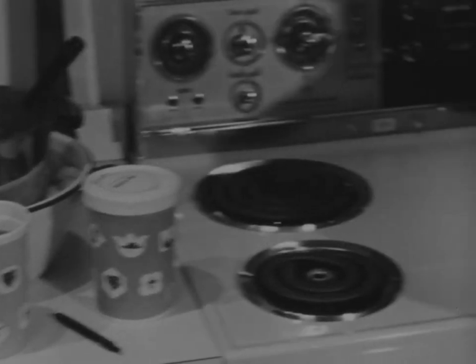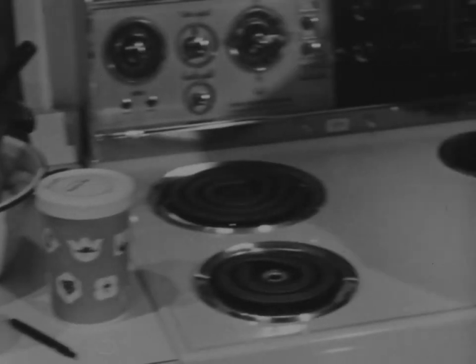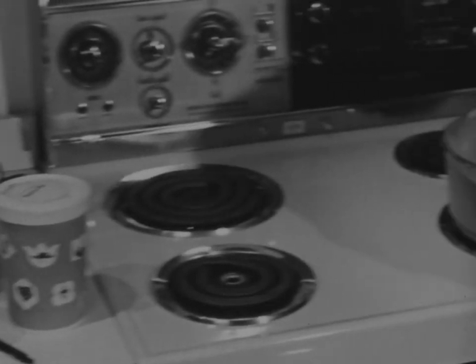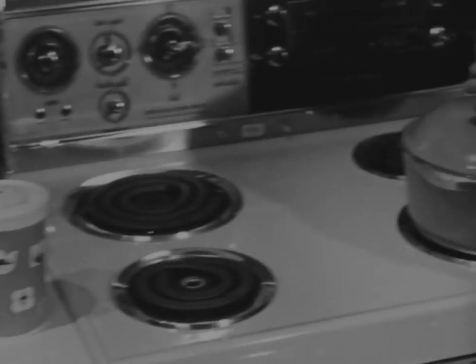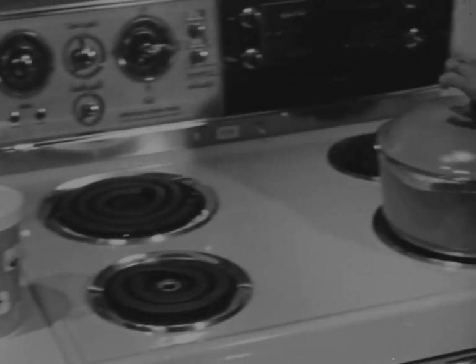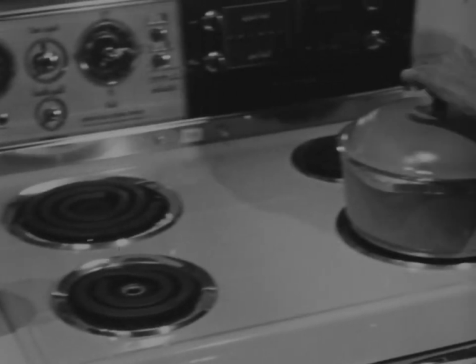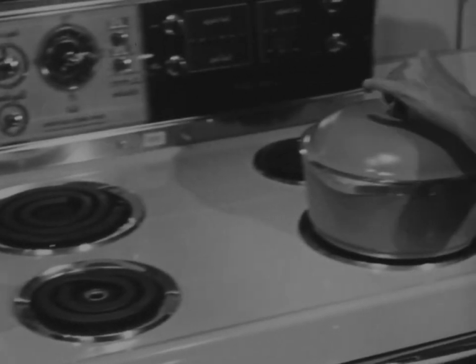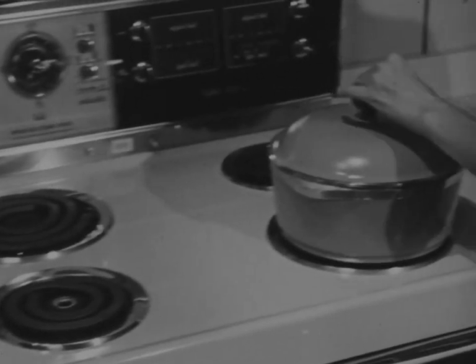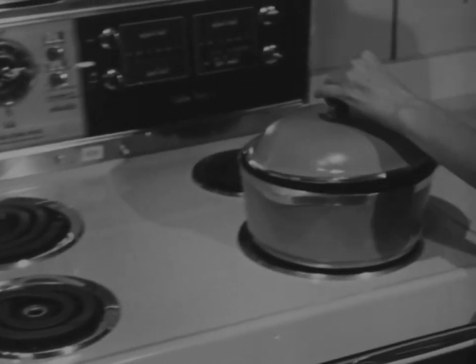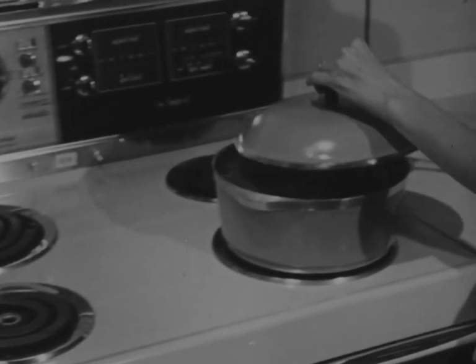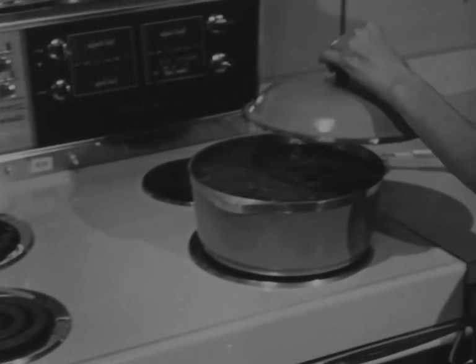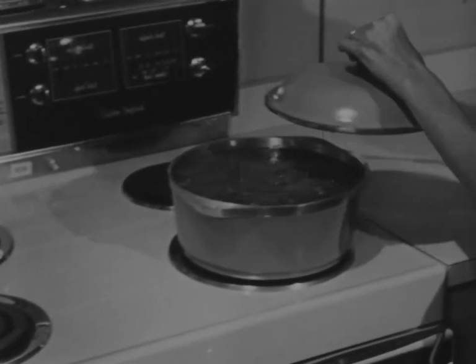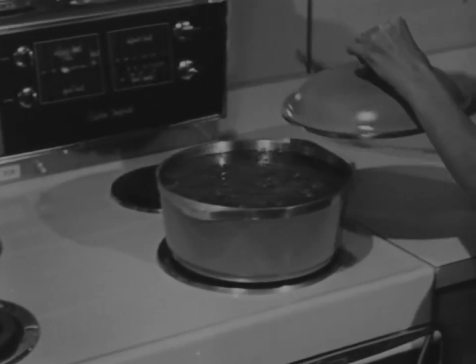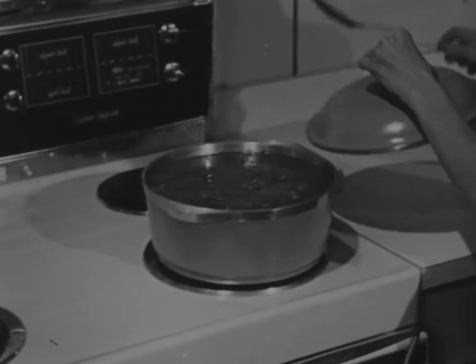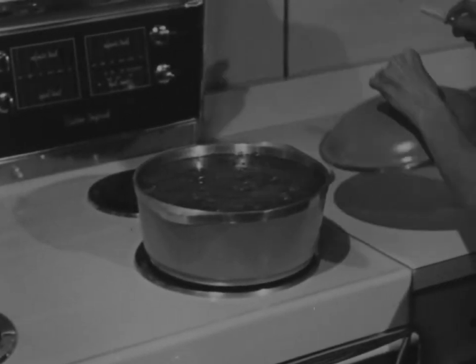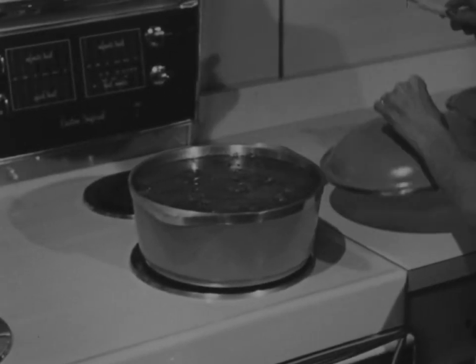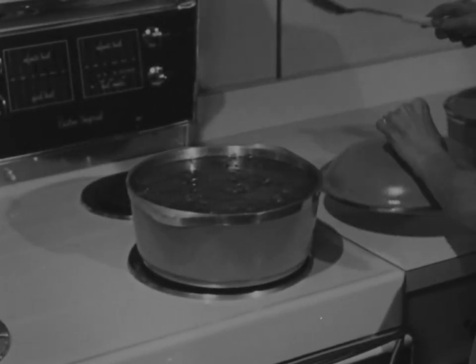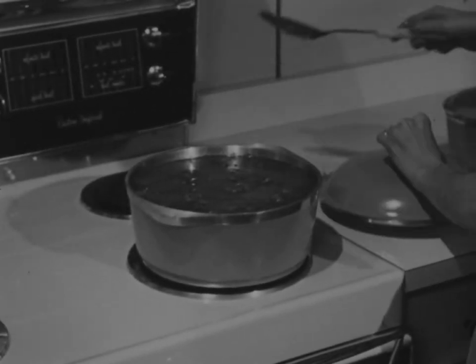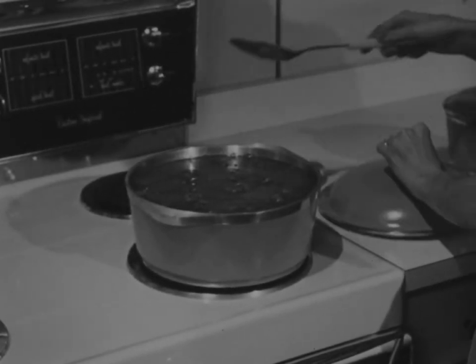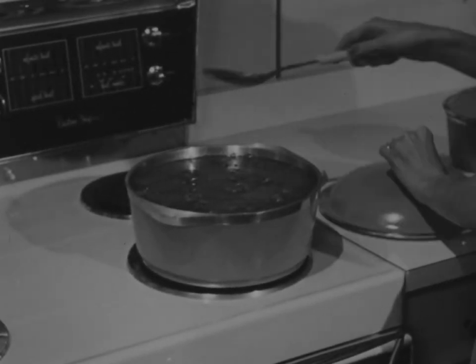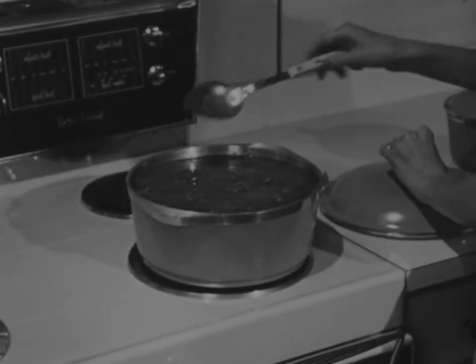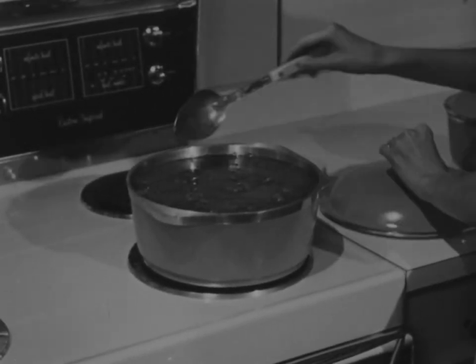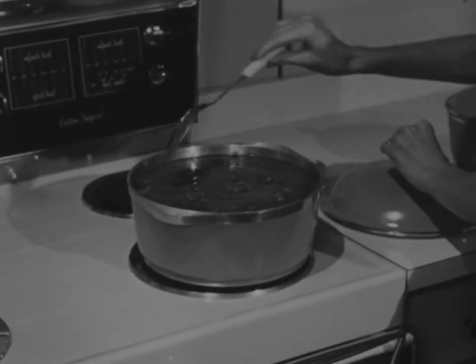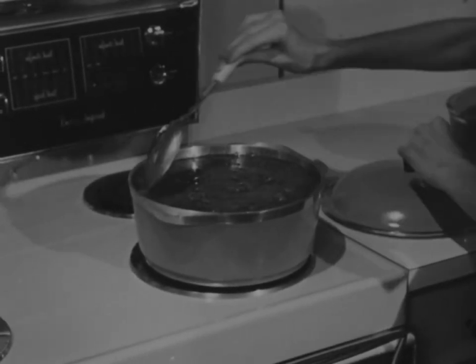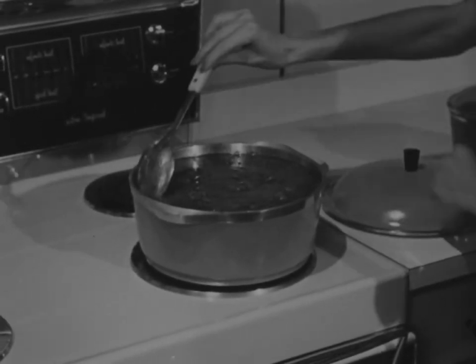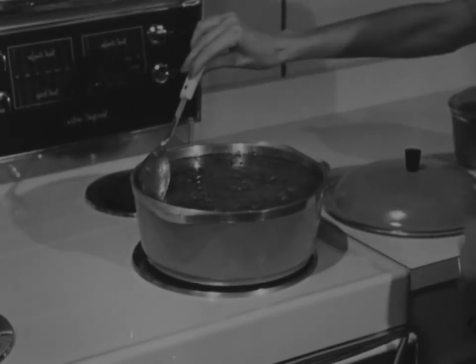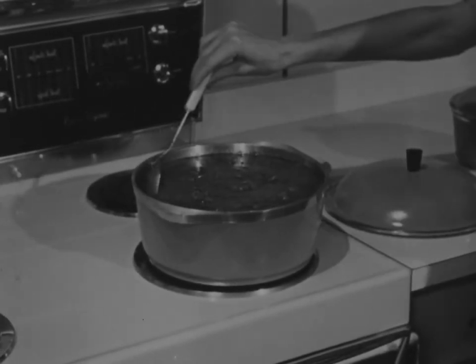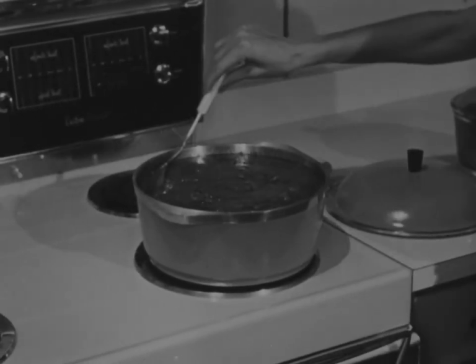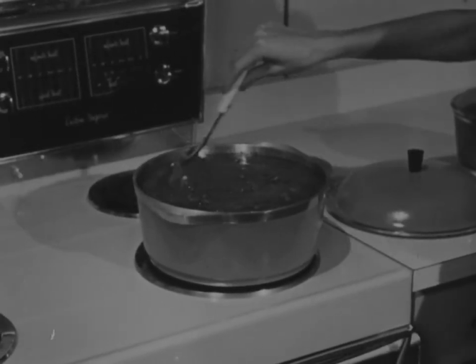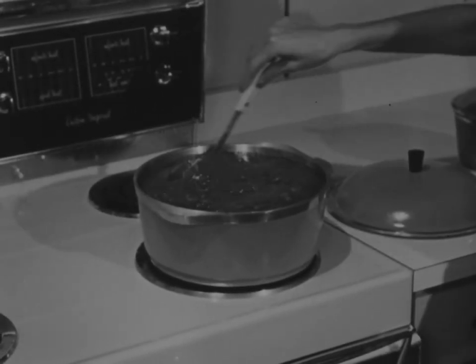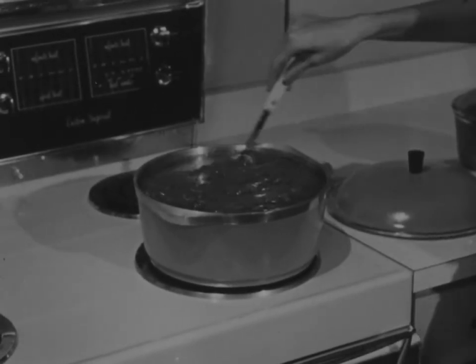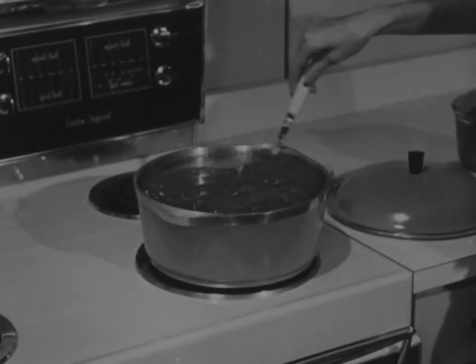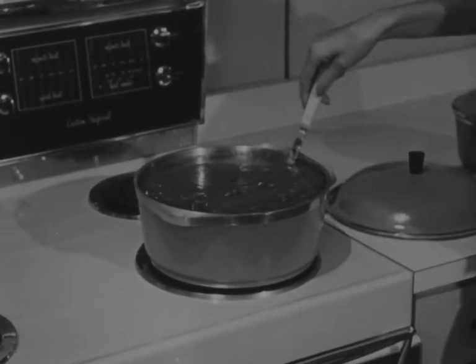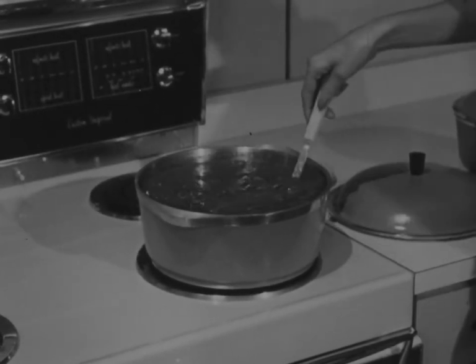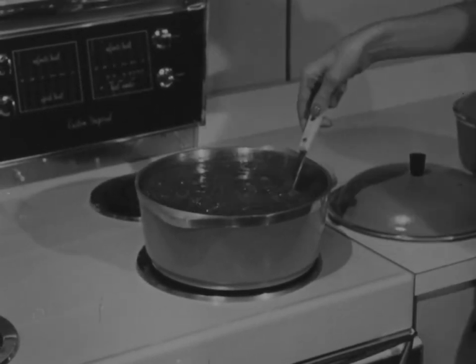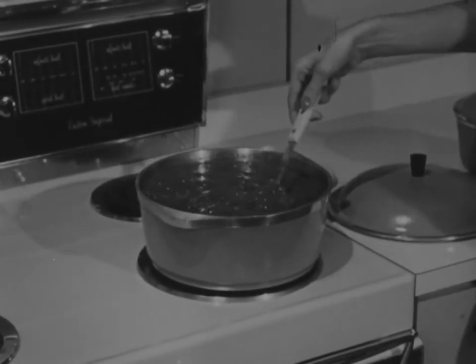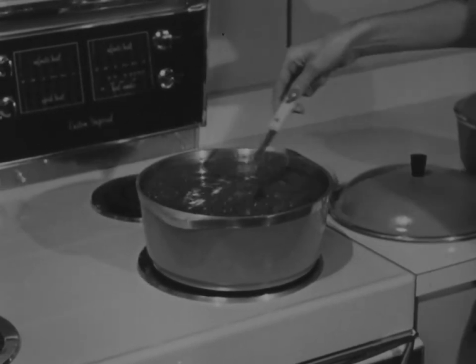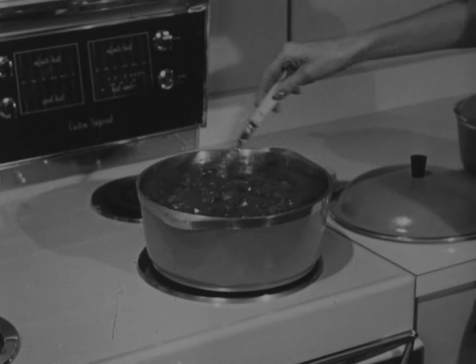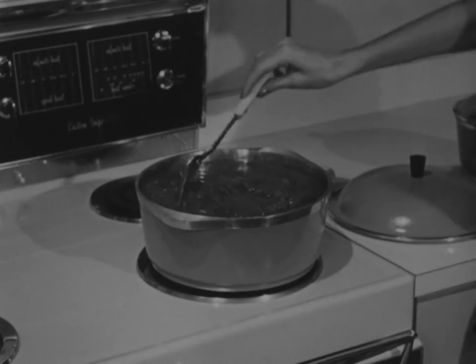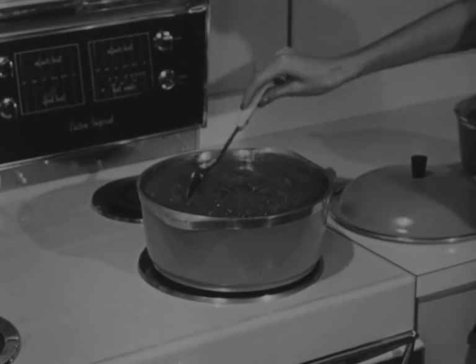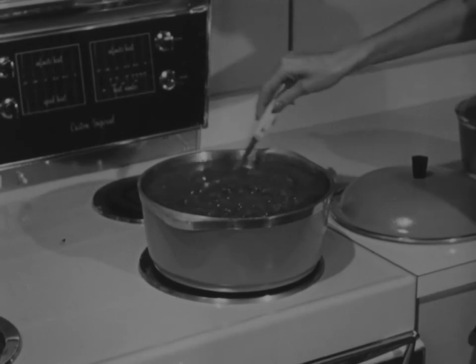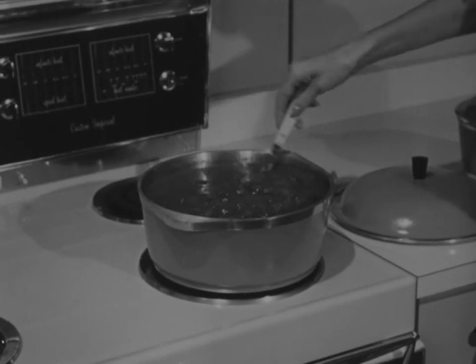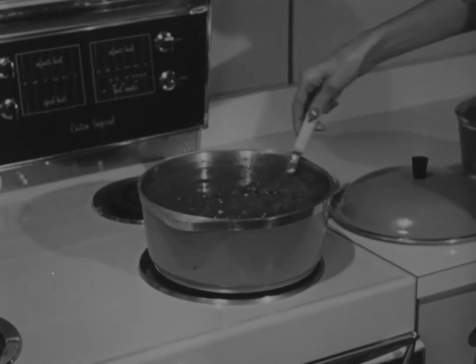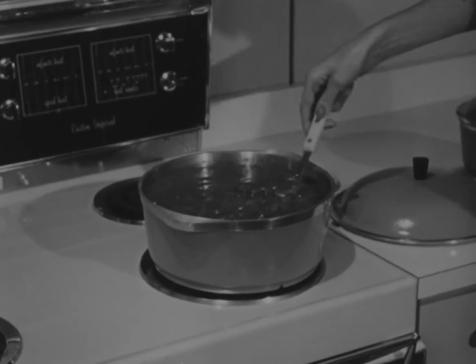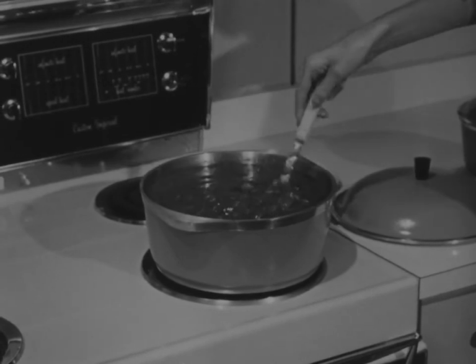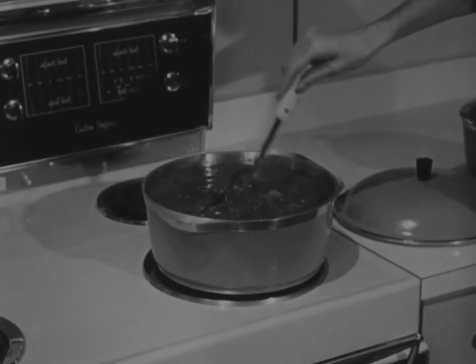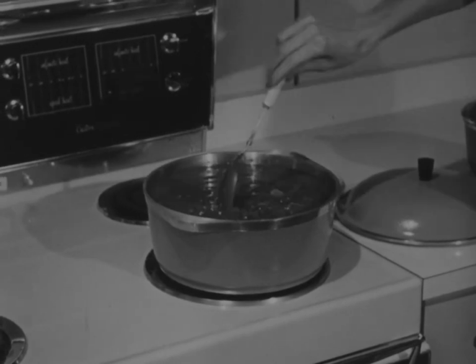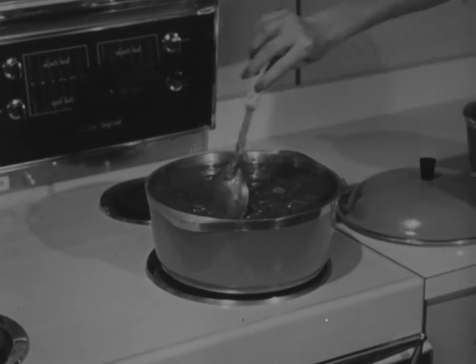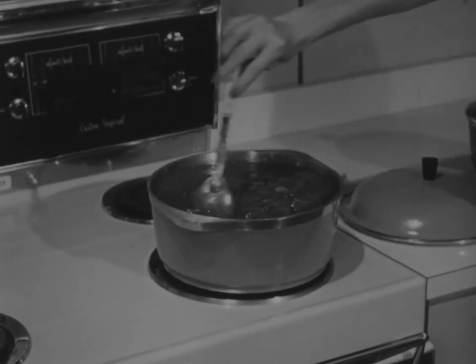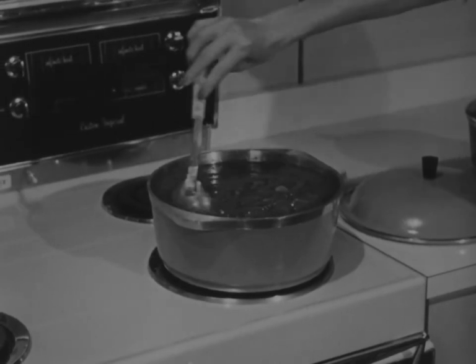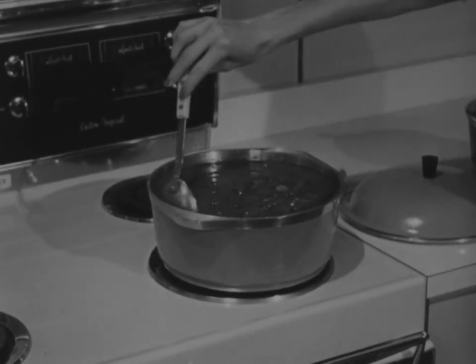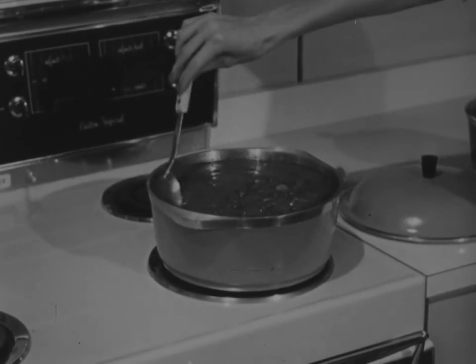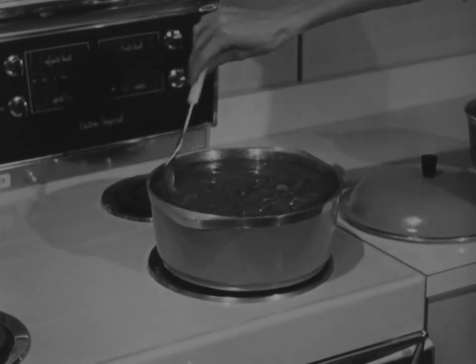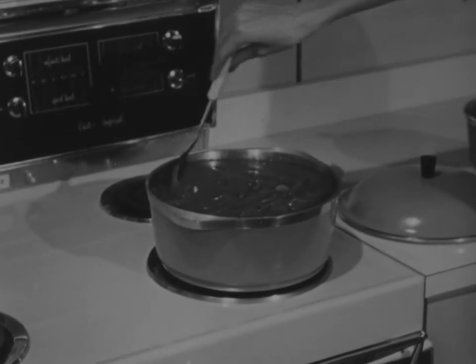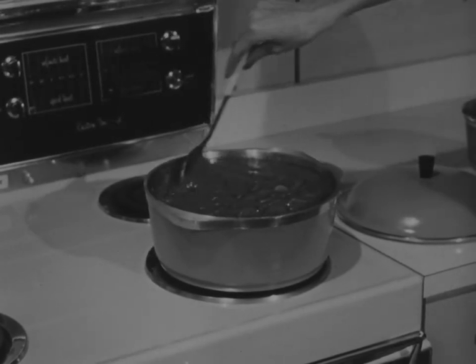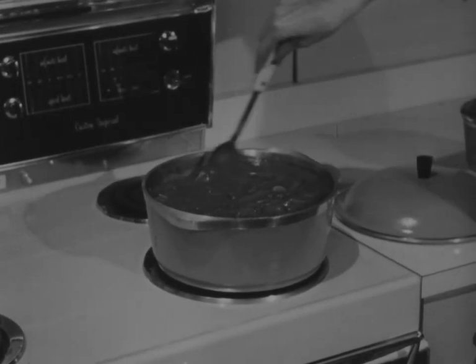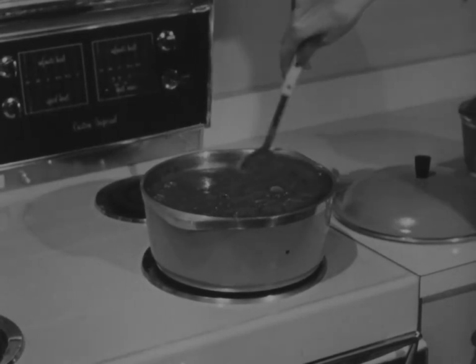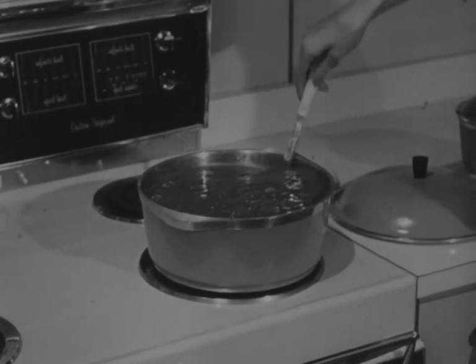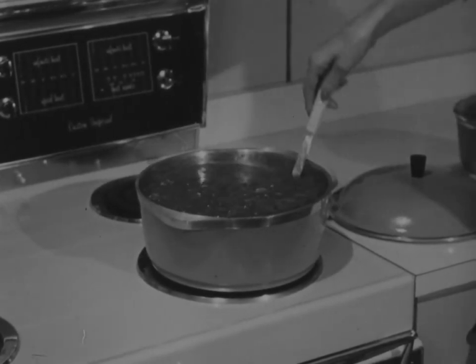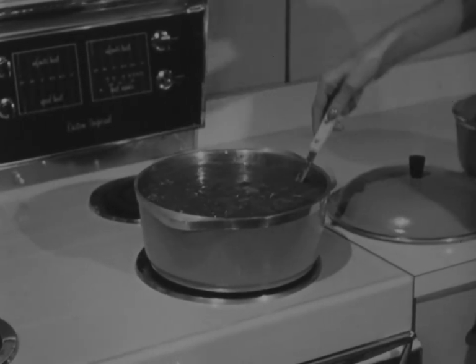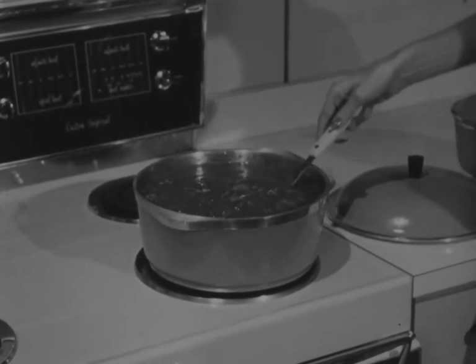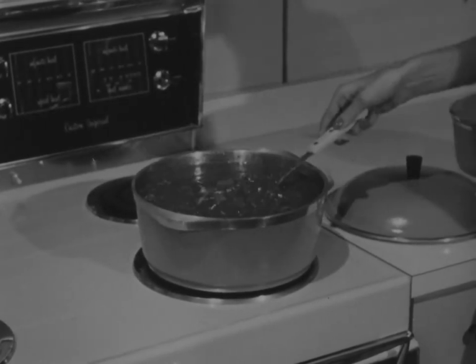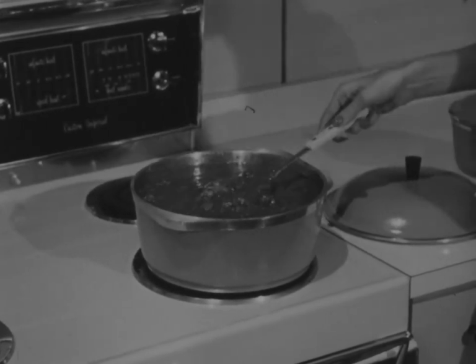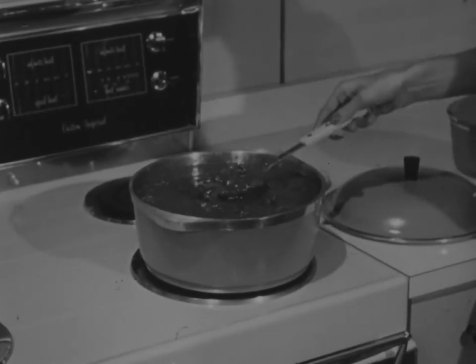When you're preparing spaghetti sauce, it's just as easy to make a double recipe. Freeze the extra and save it for an Italian treat.